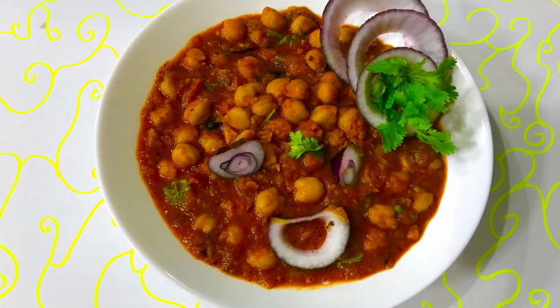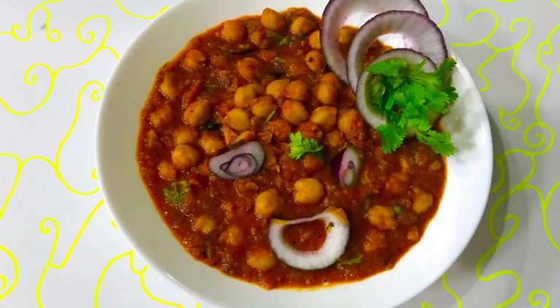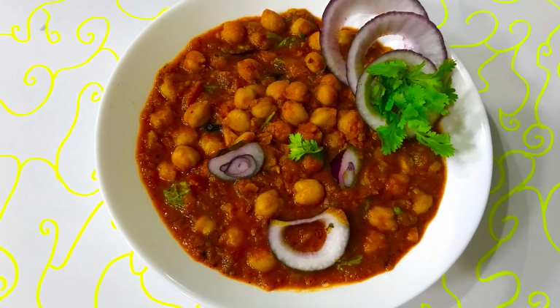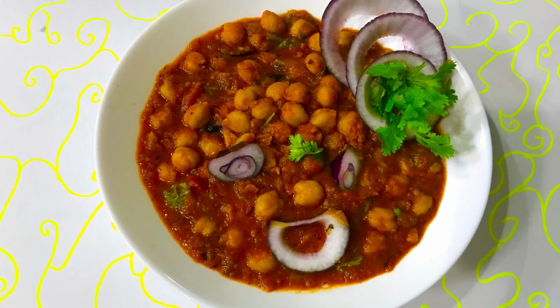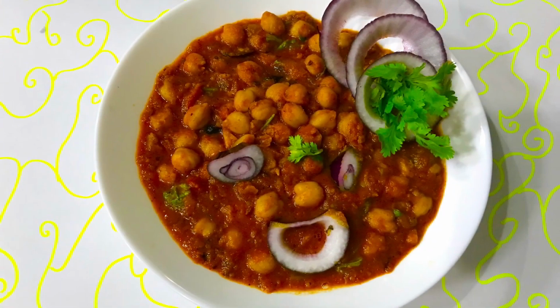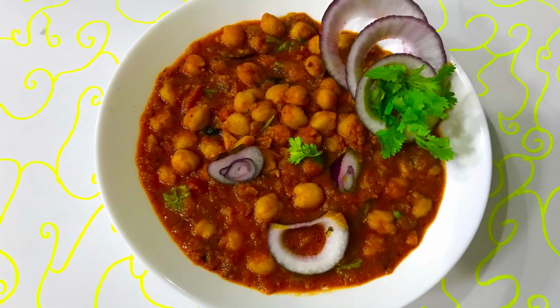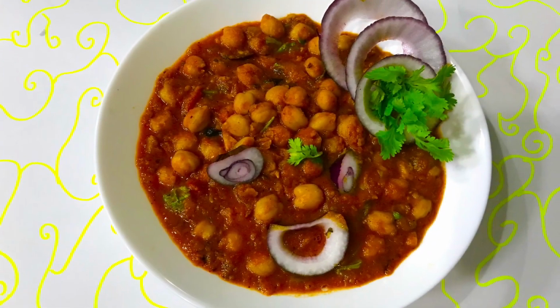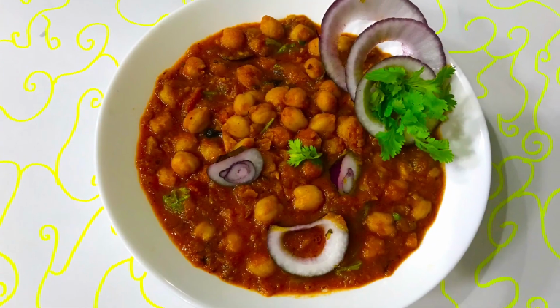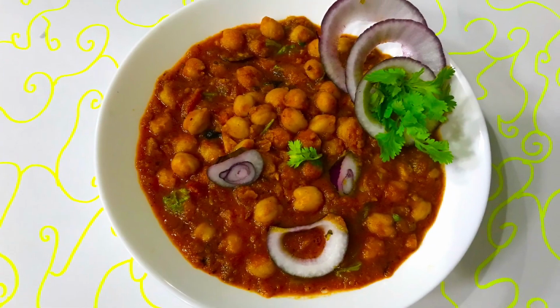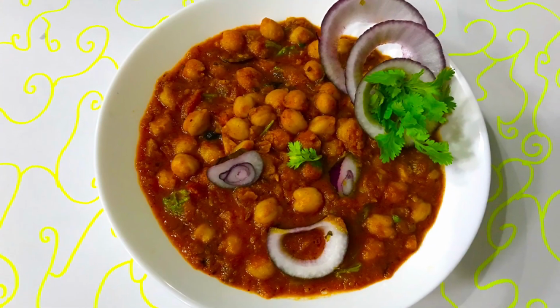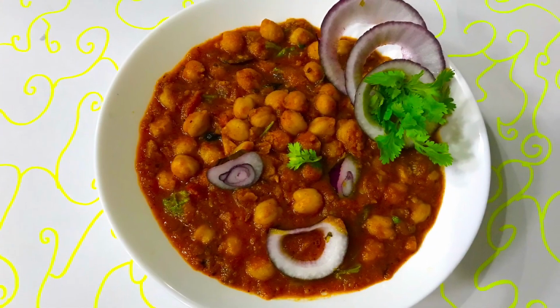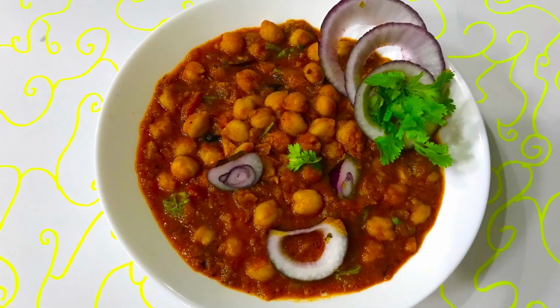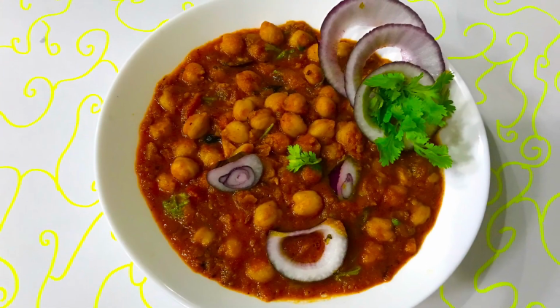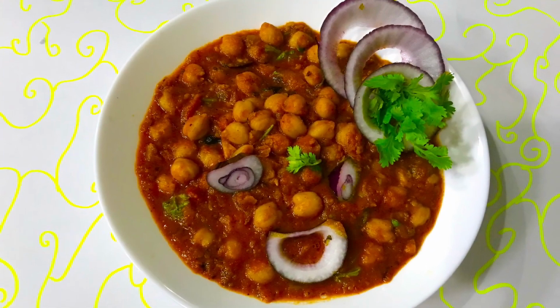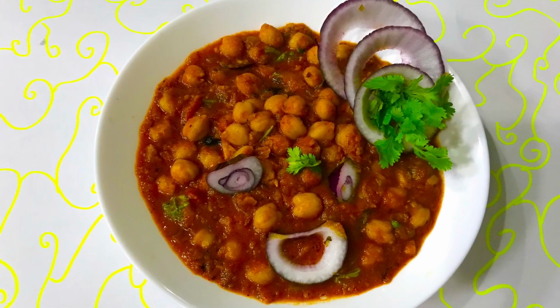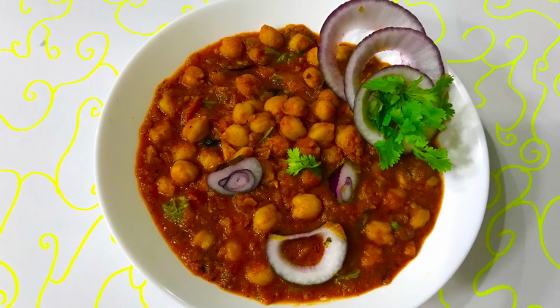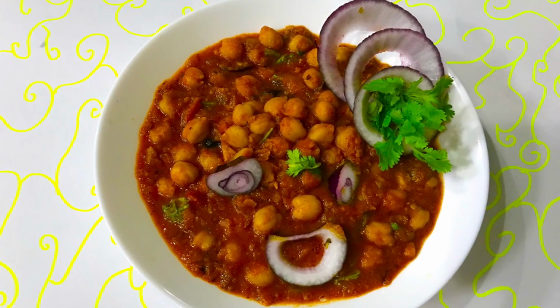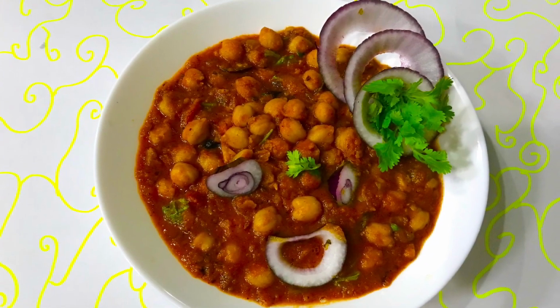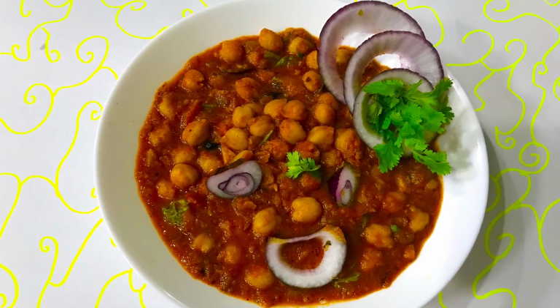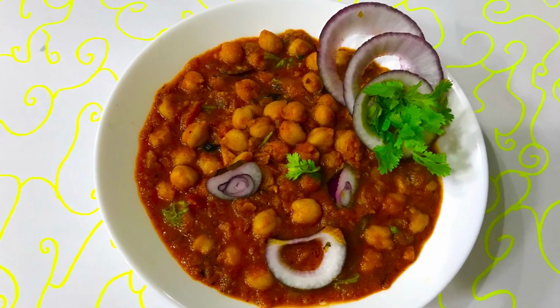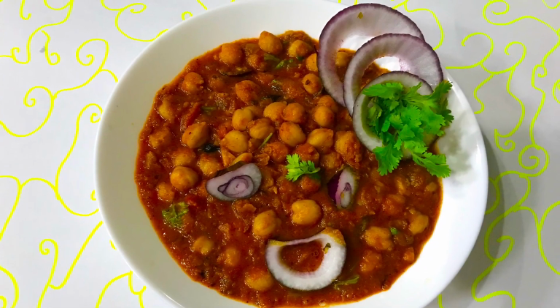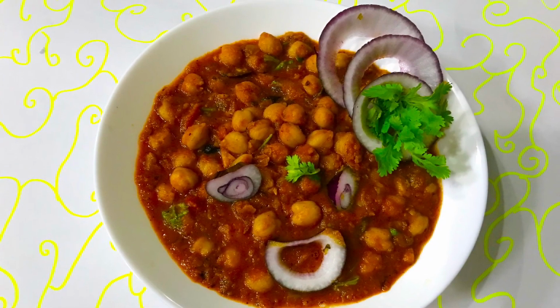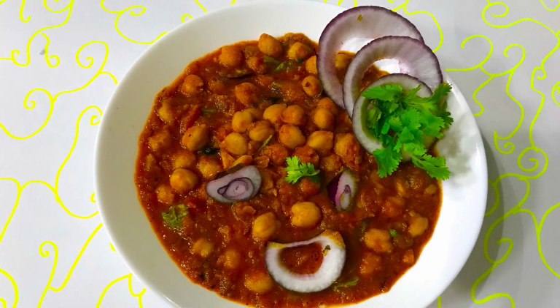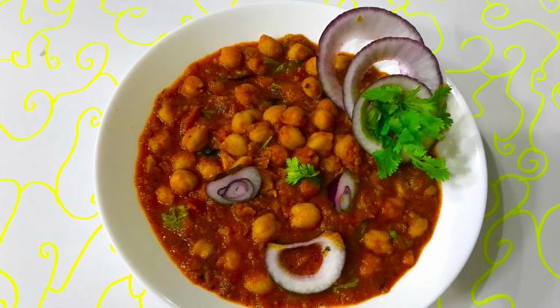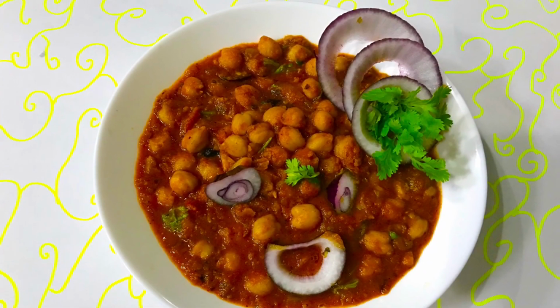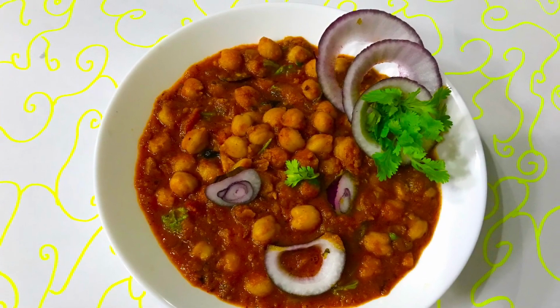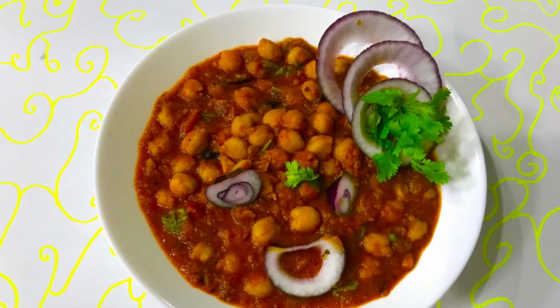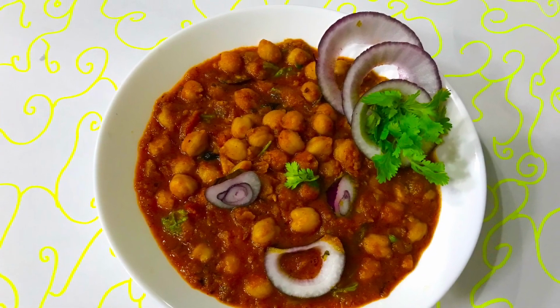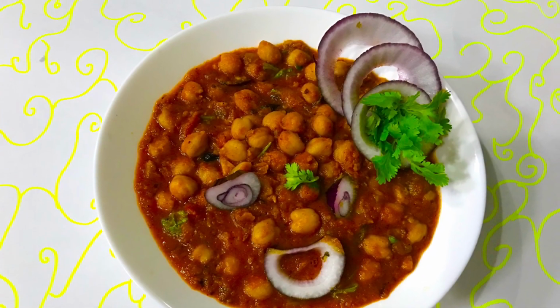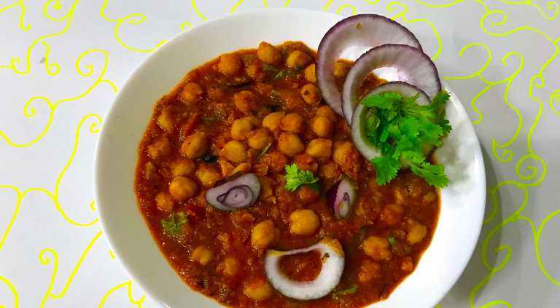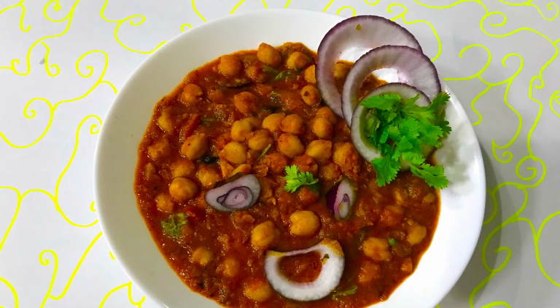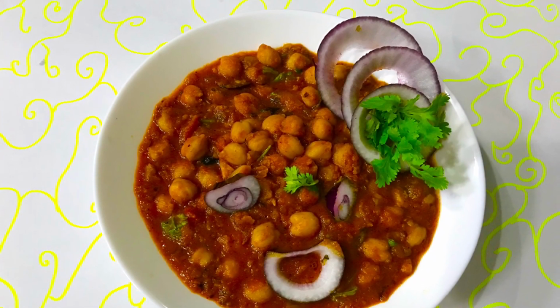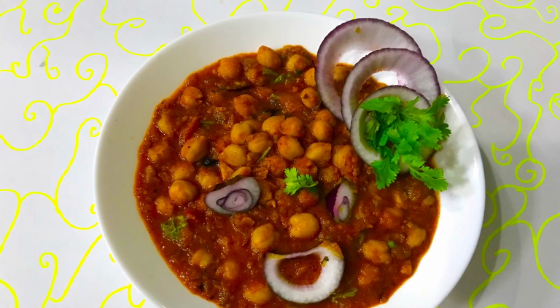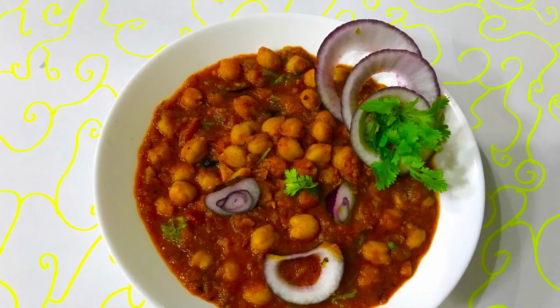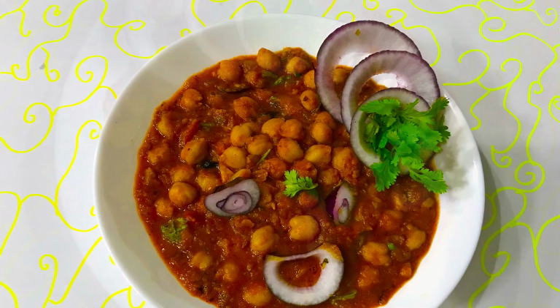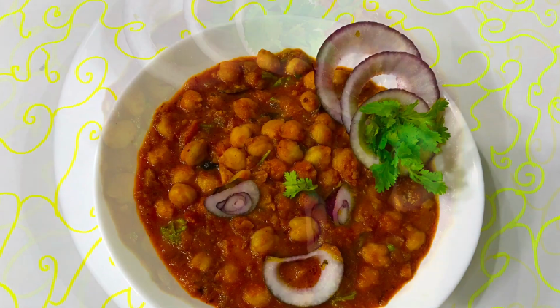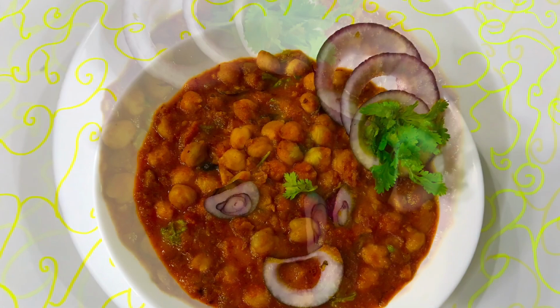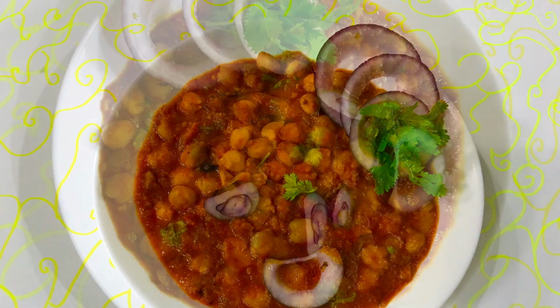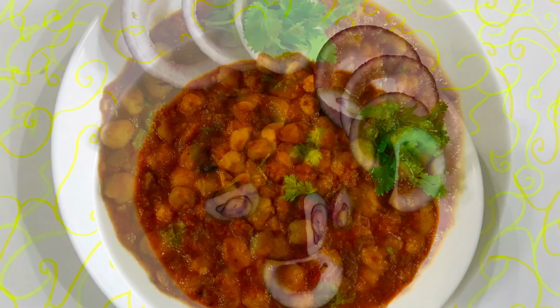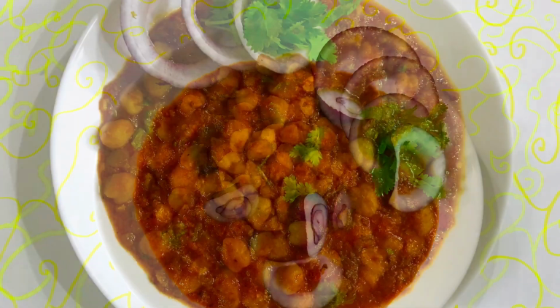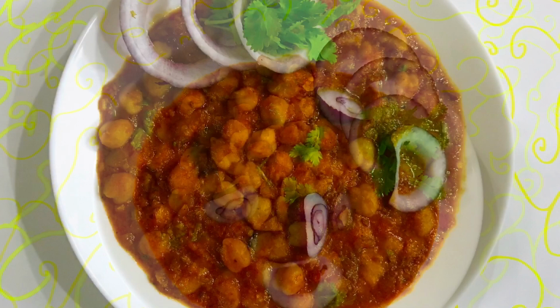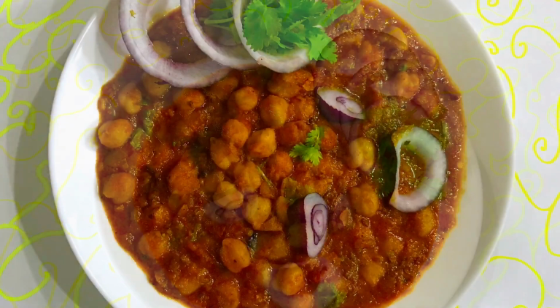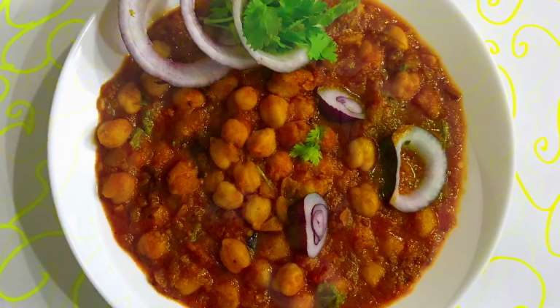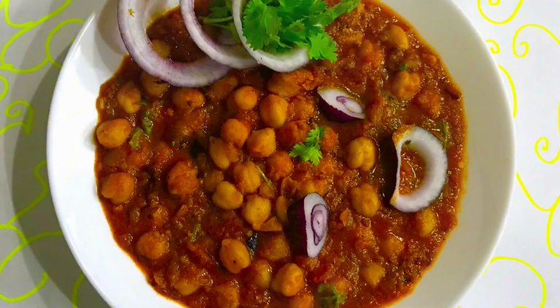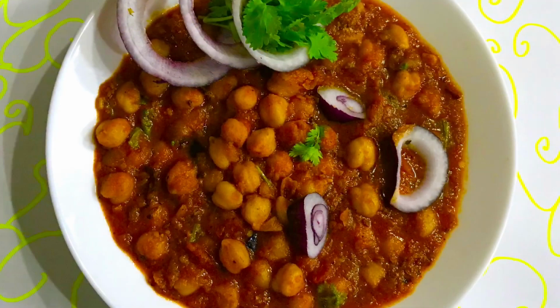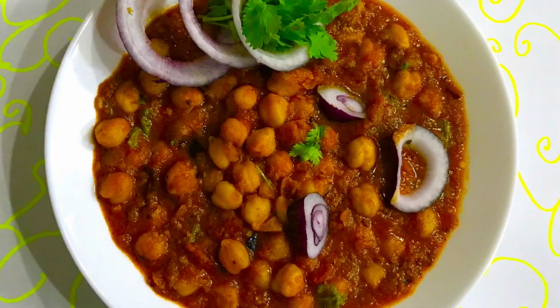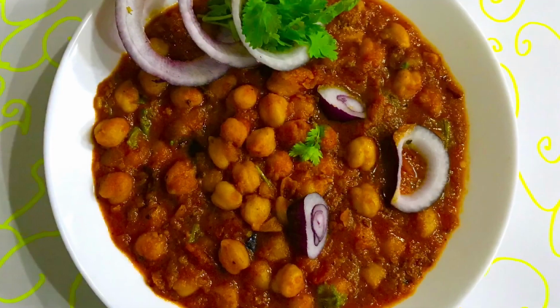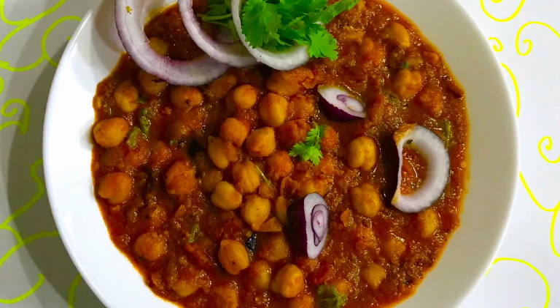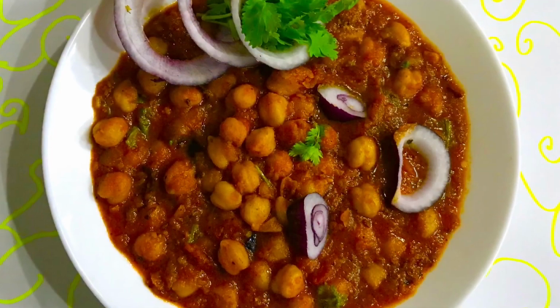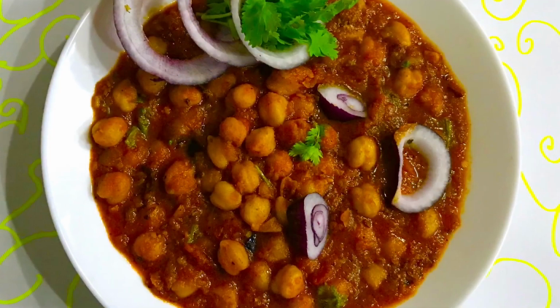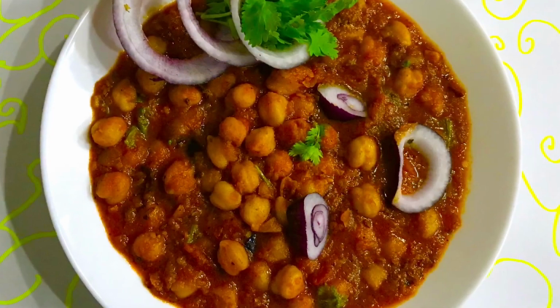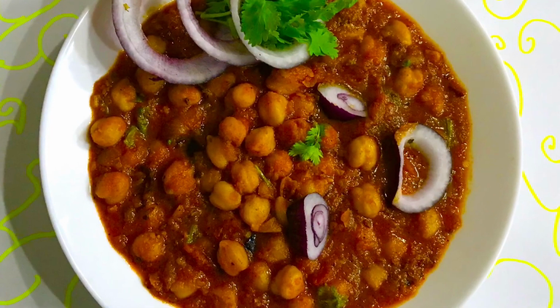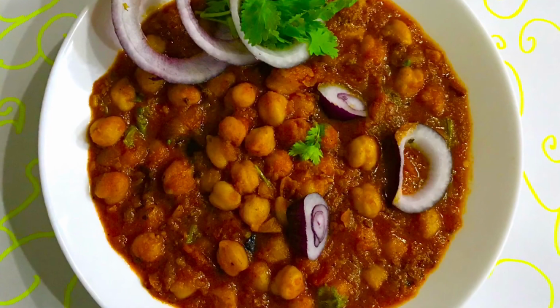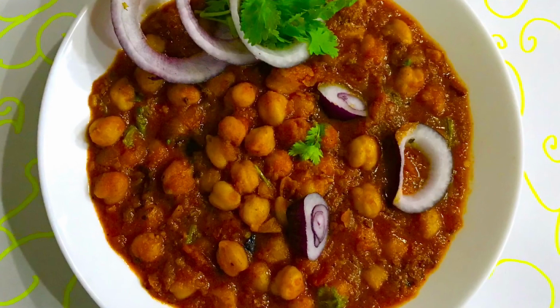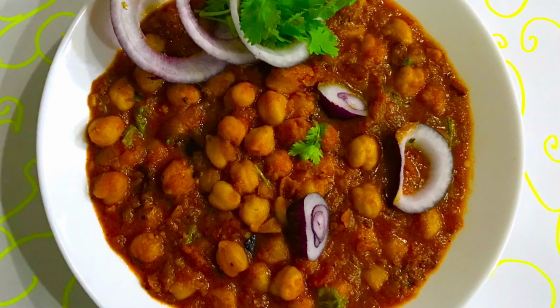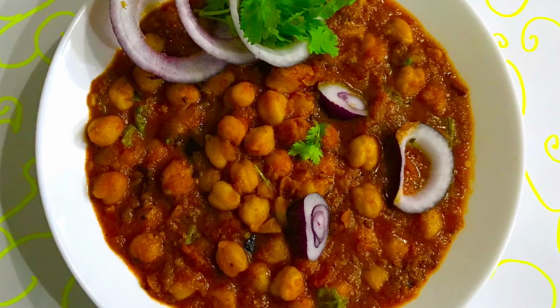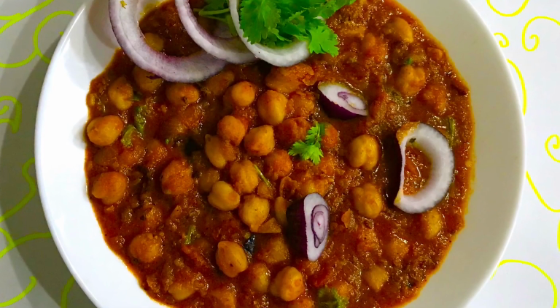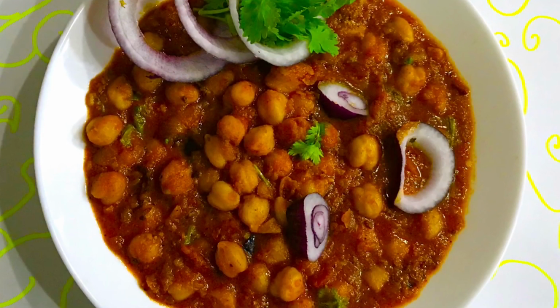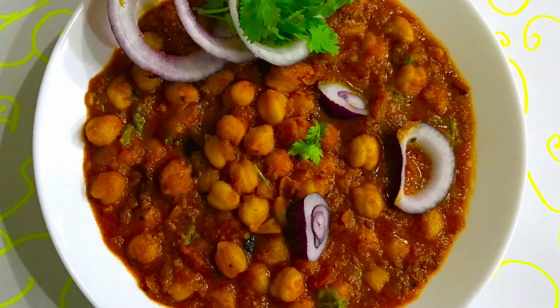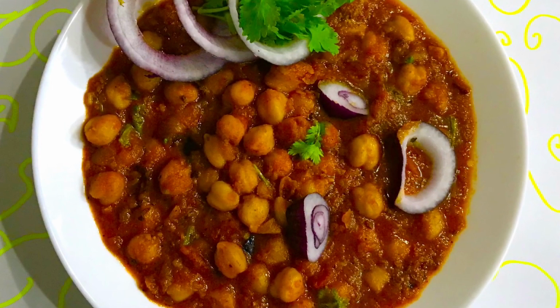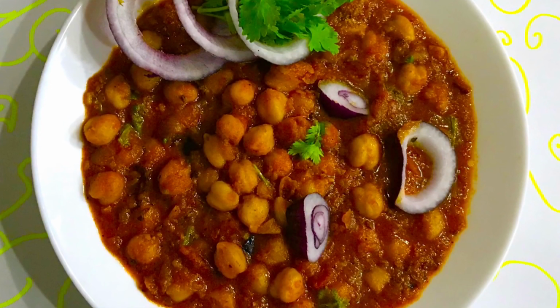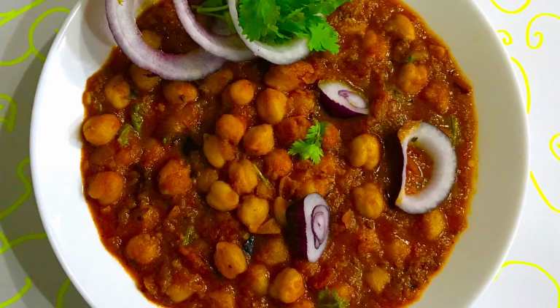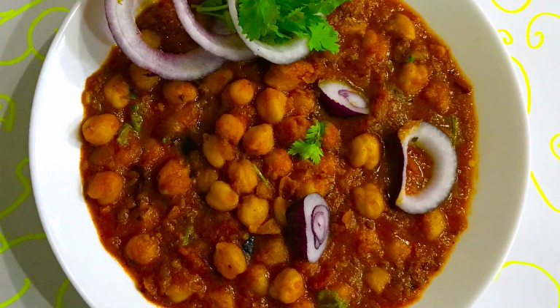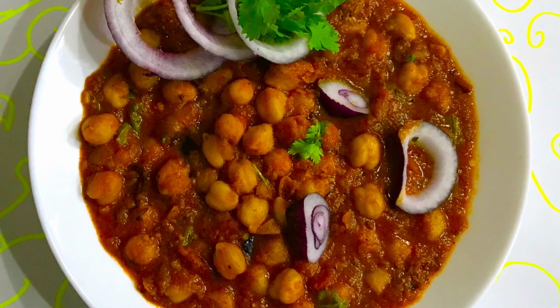Hi friends, welcome to this channel. Today we are going to make ready-made masala.